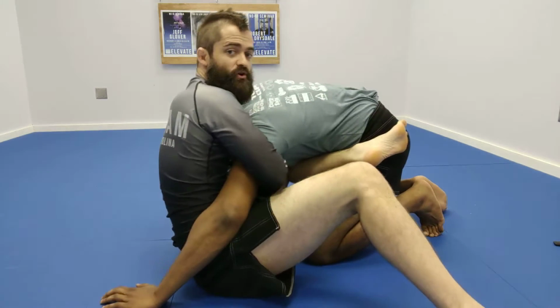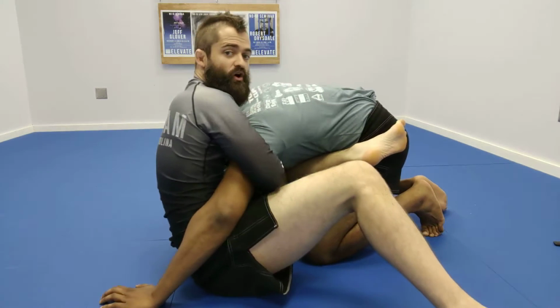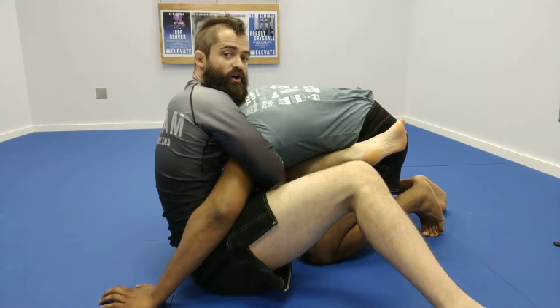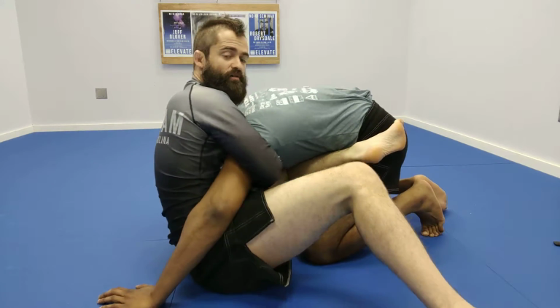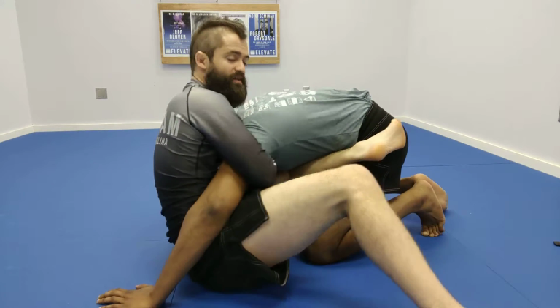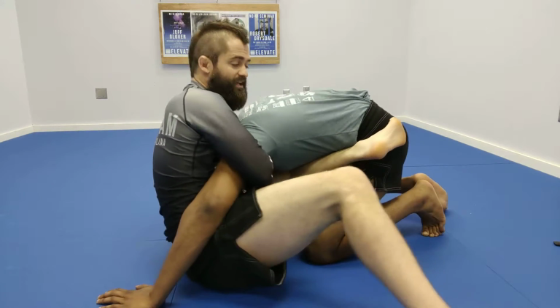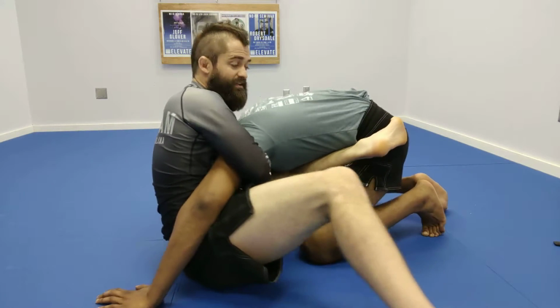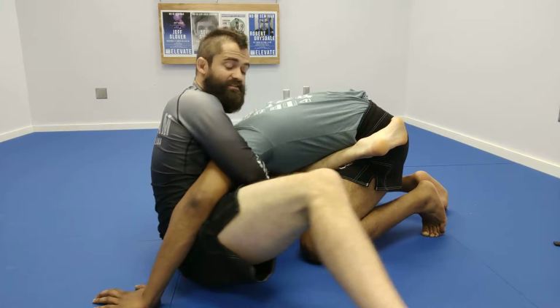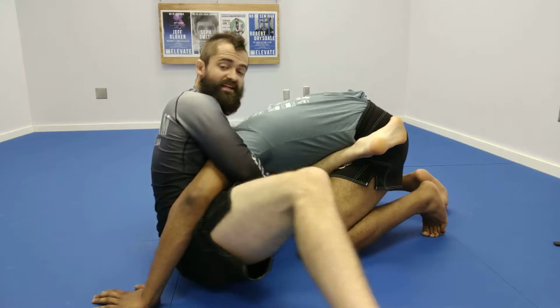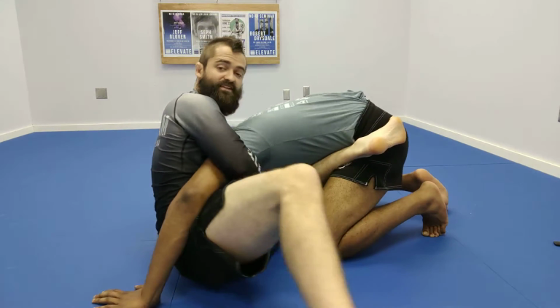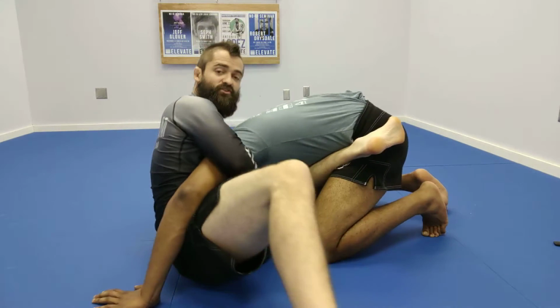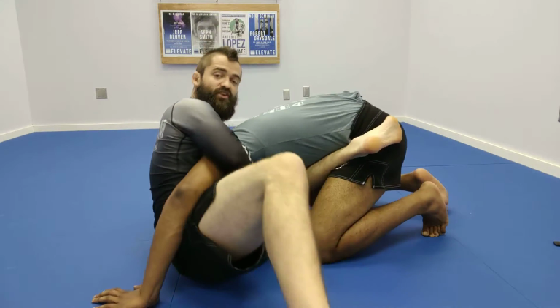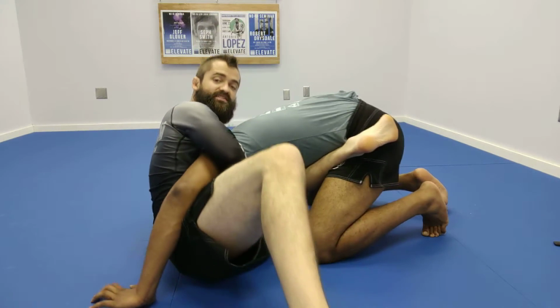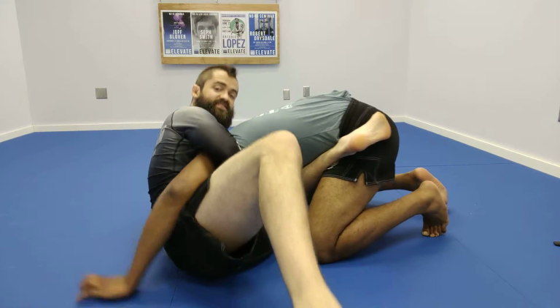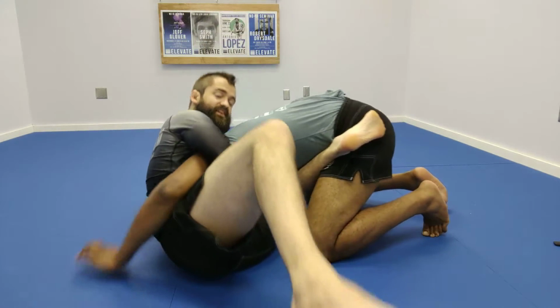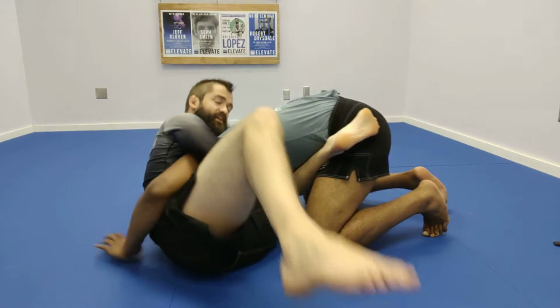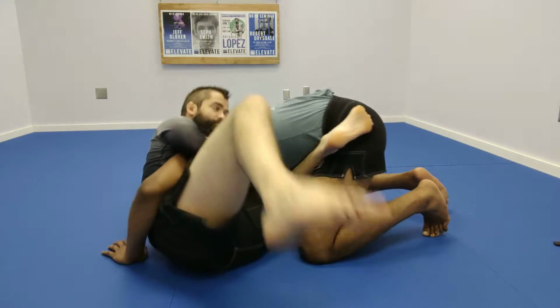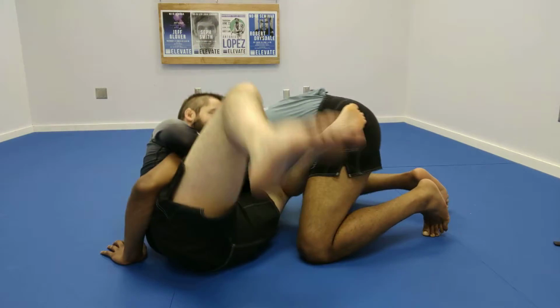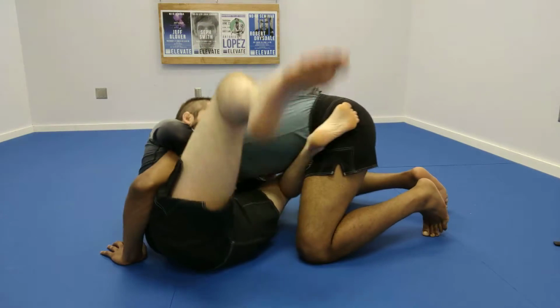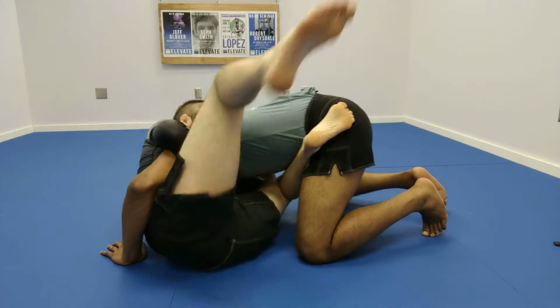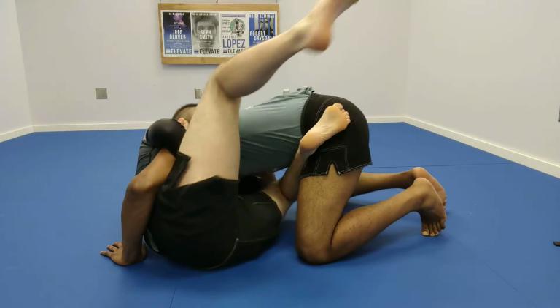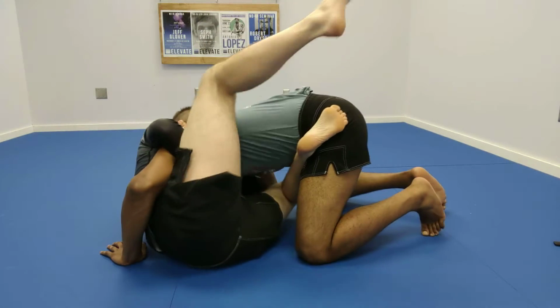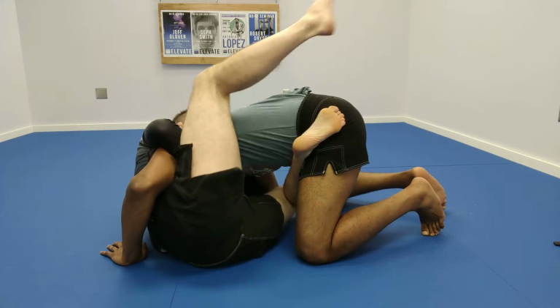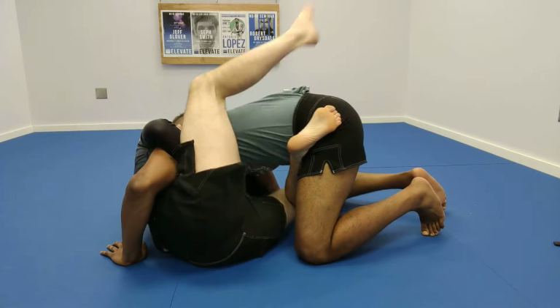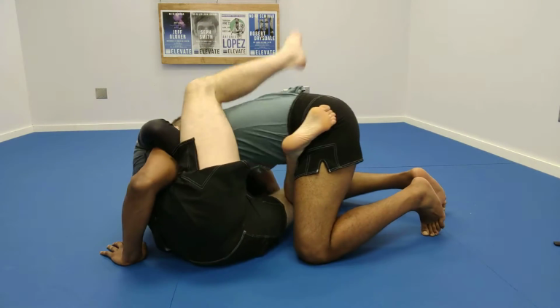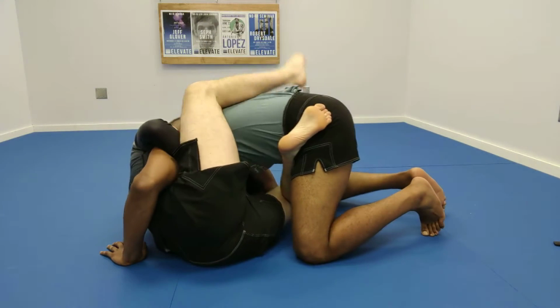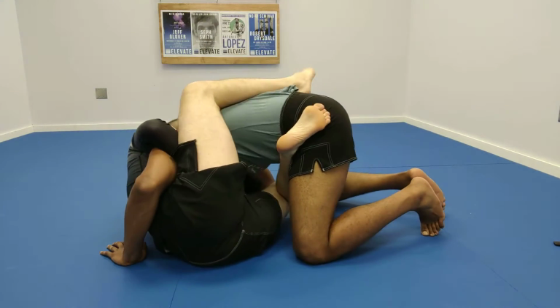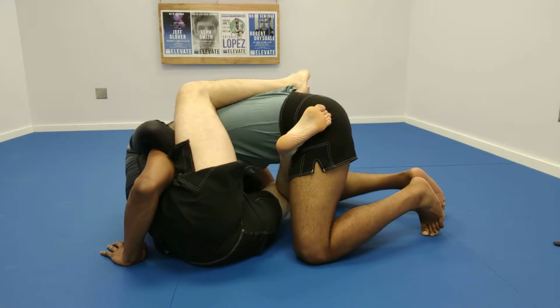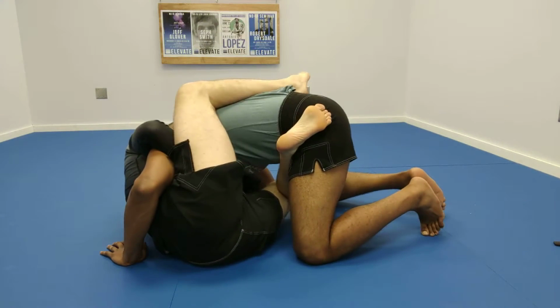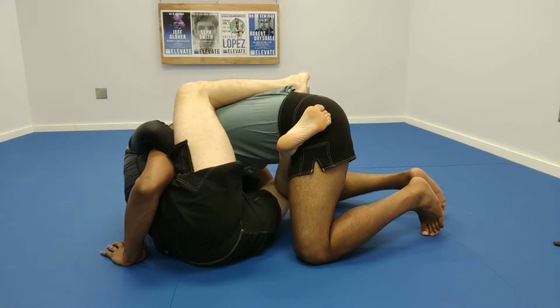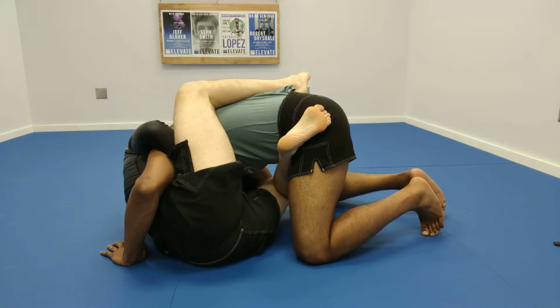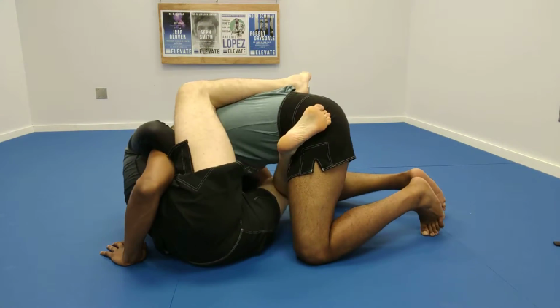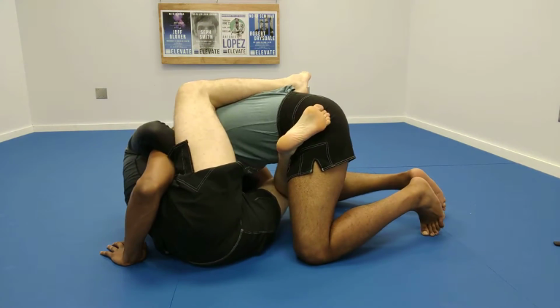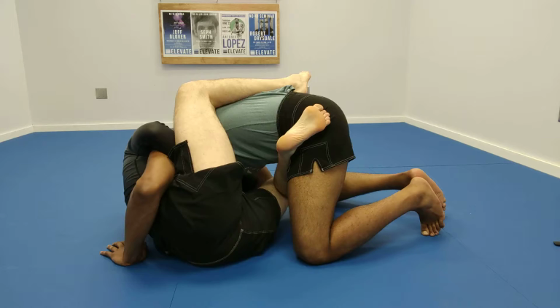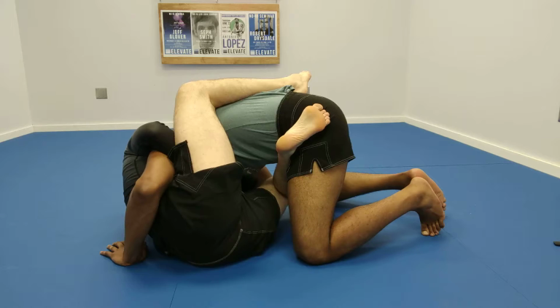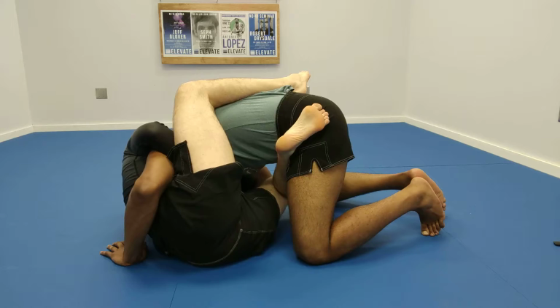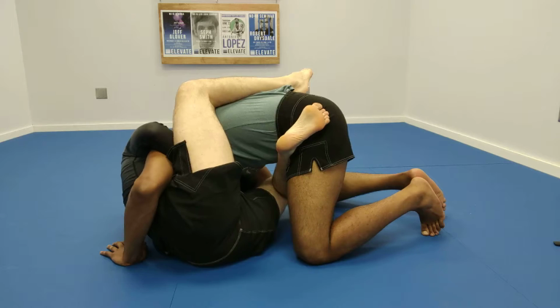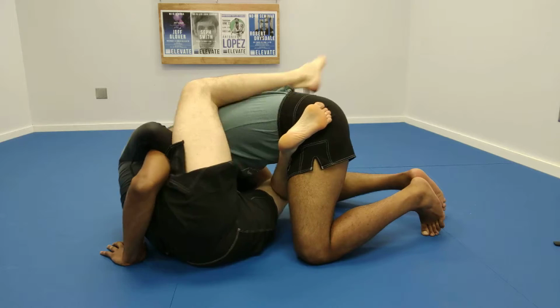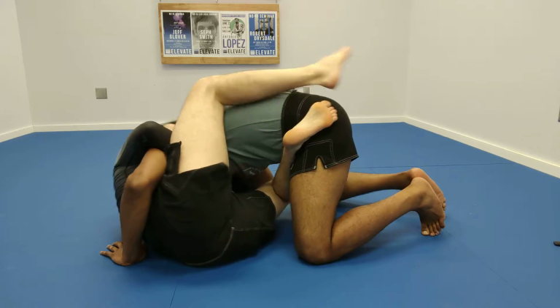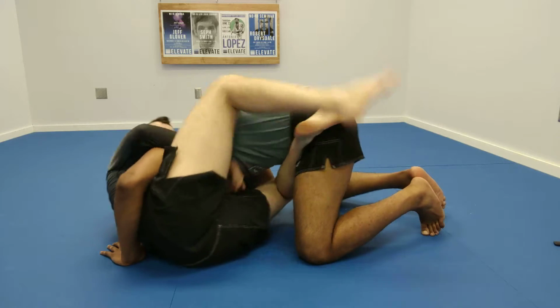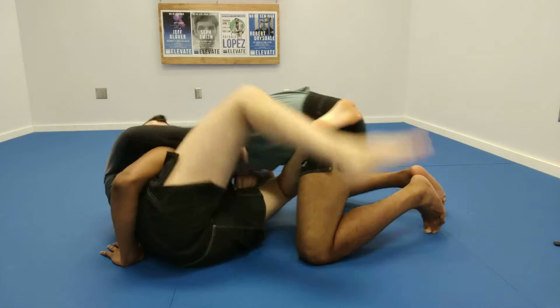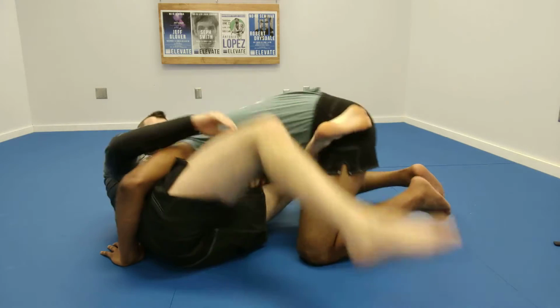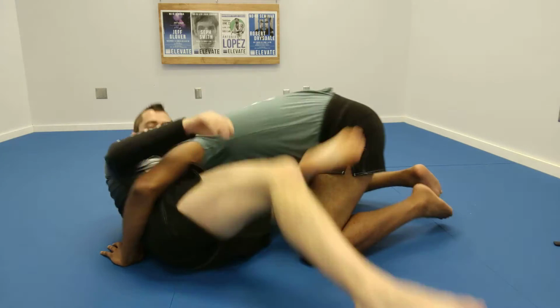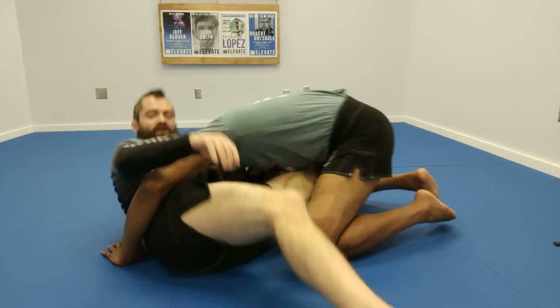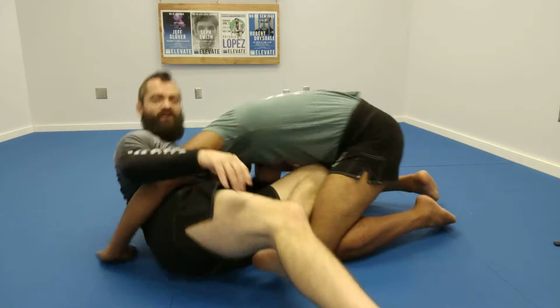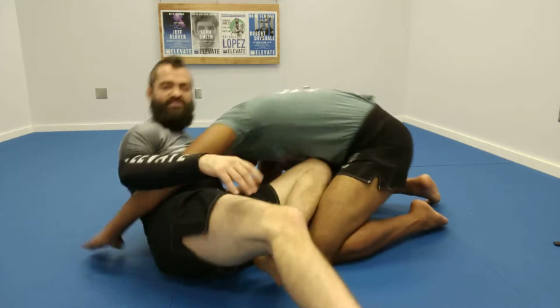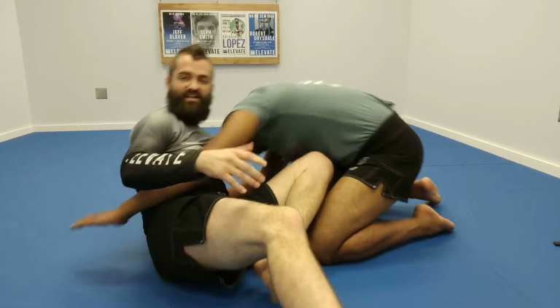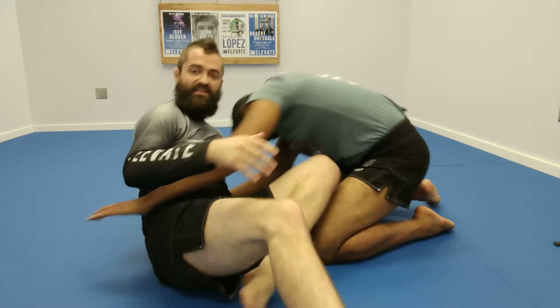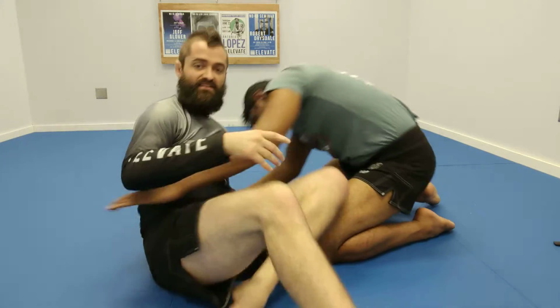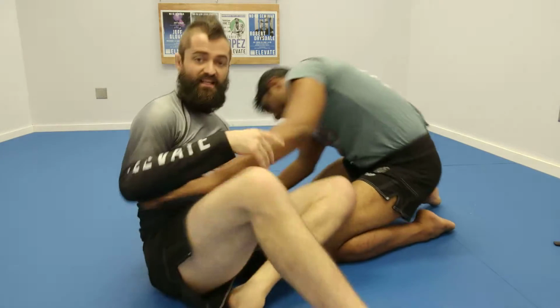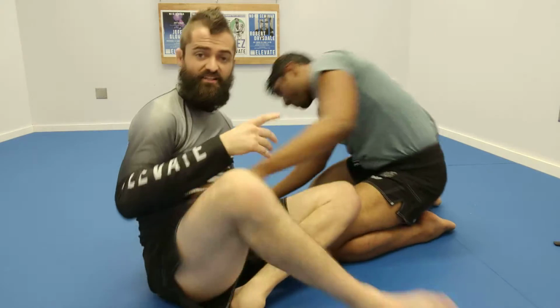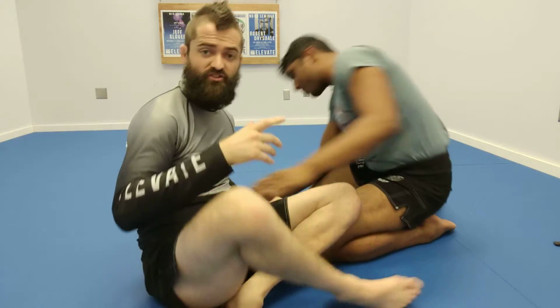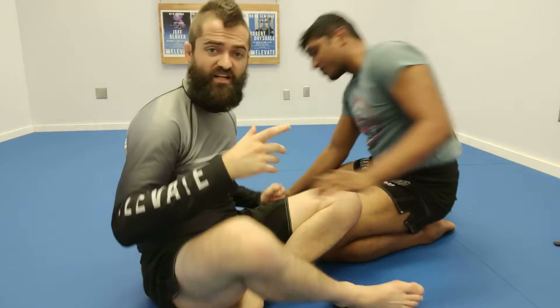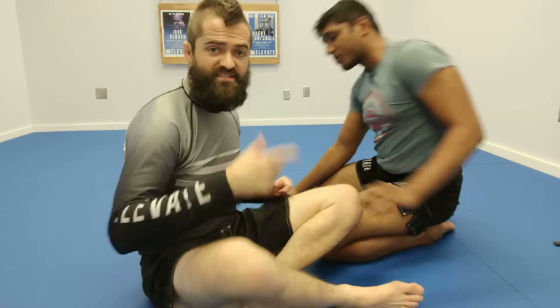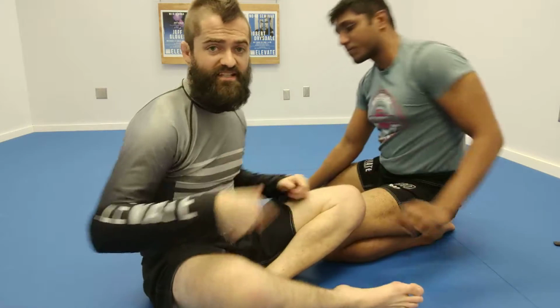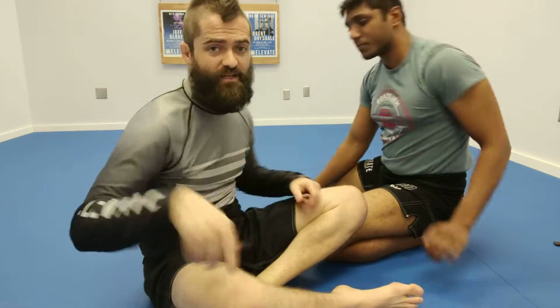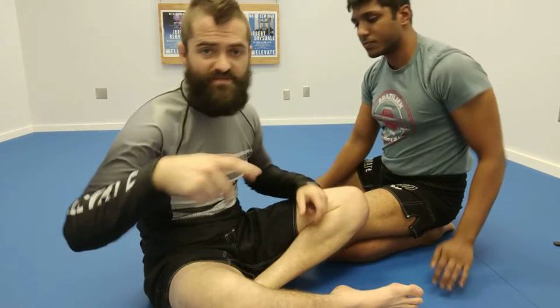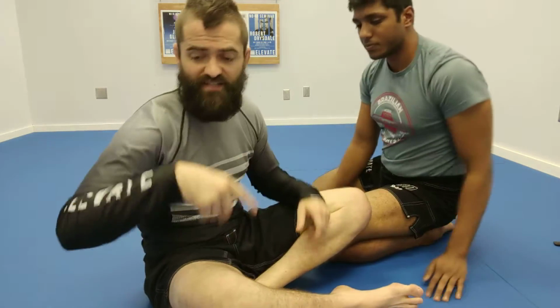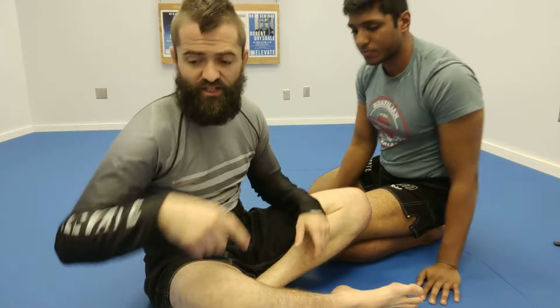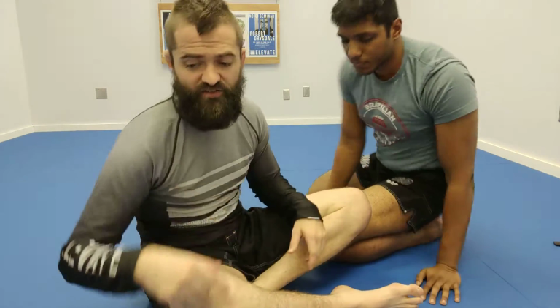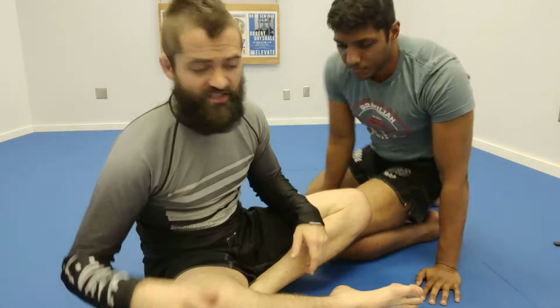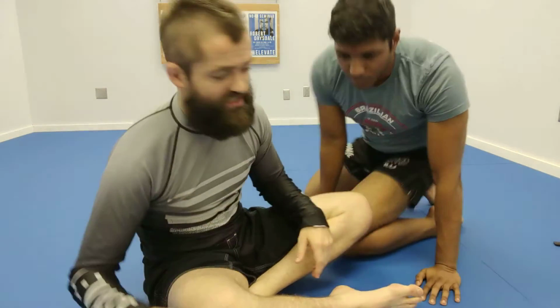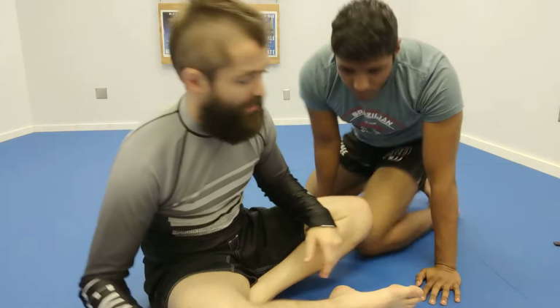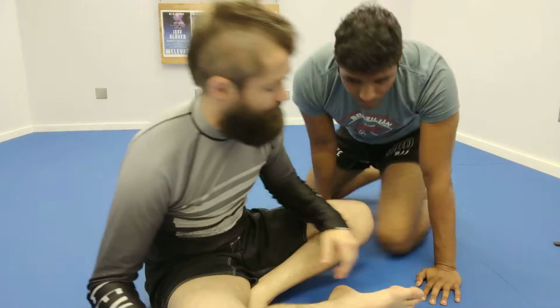Arm in, leg across the hips — J-hook finish all day. Leg across the hips, leg over the top.